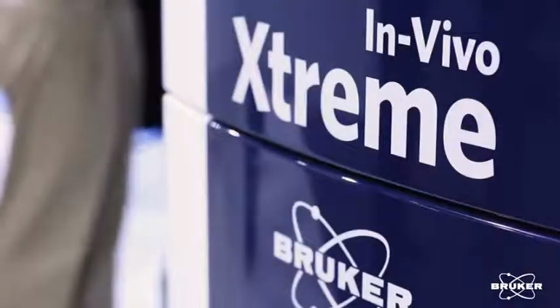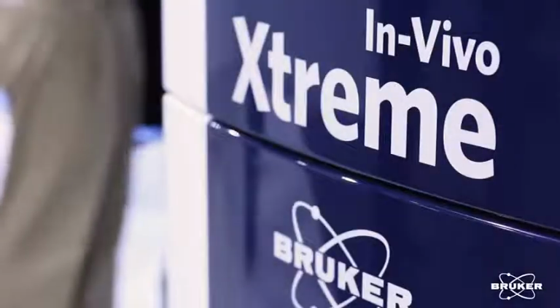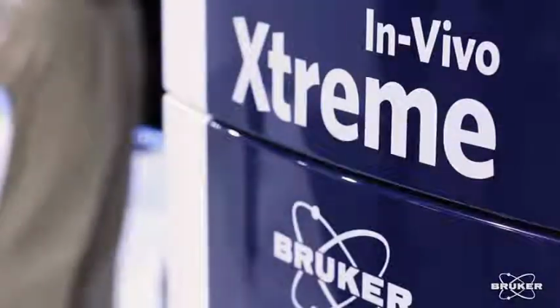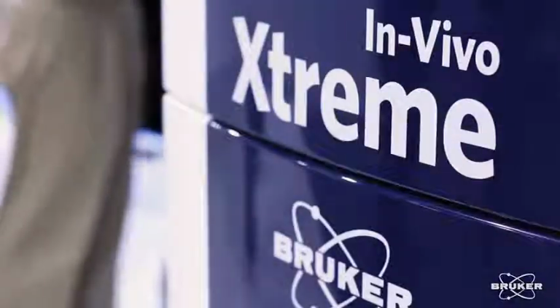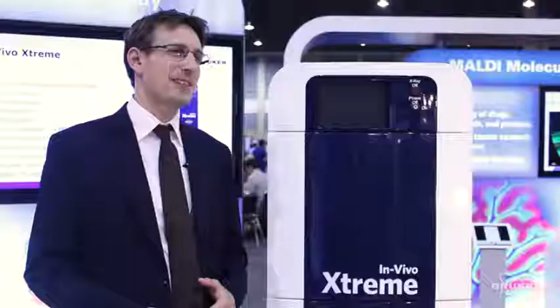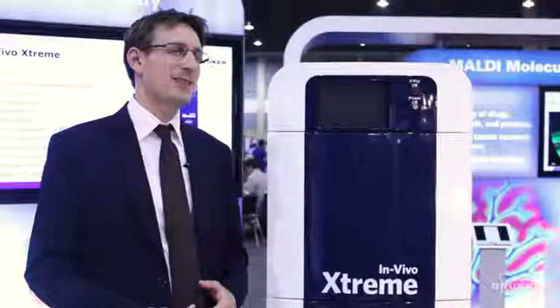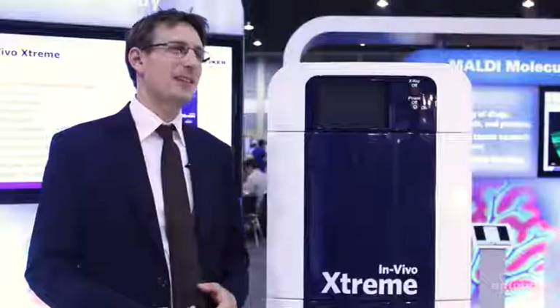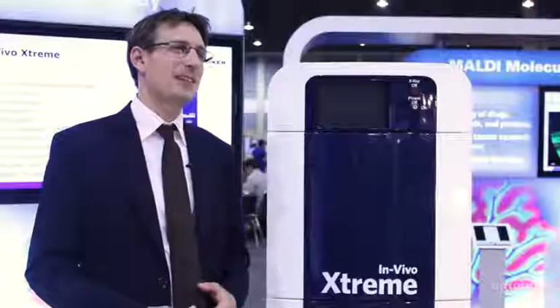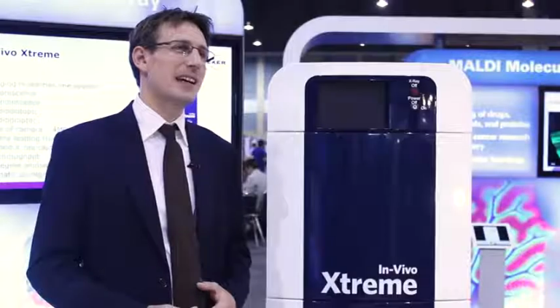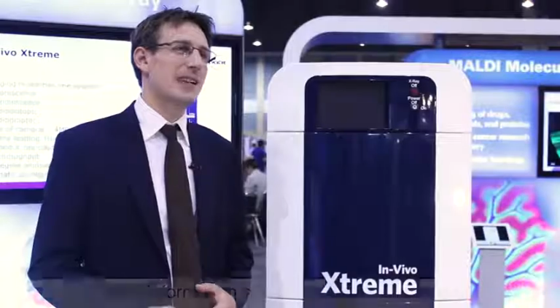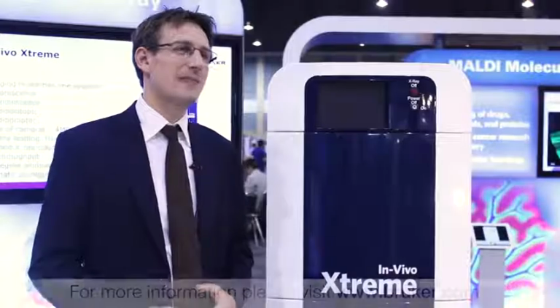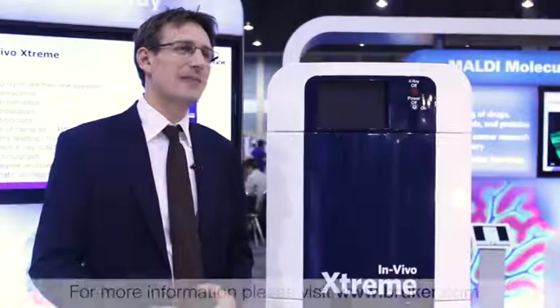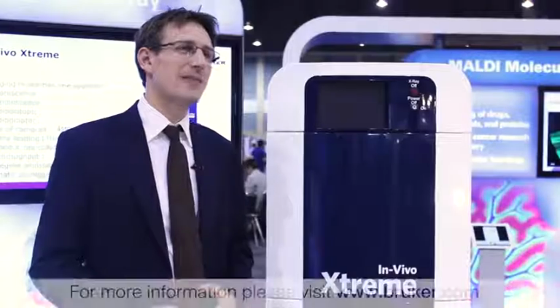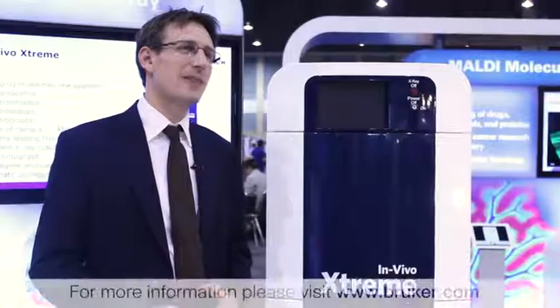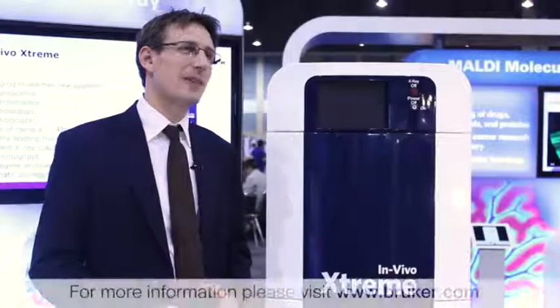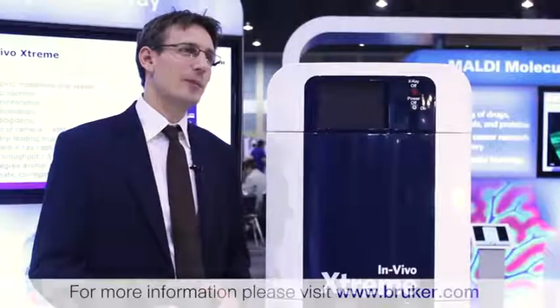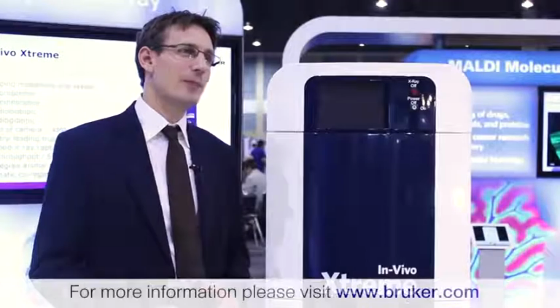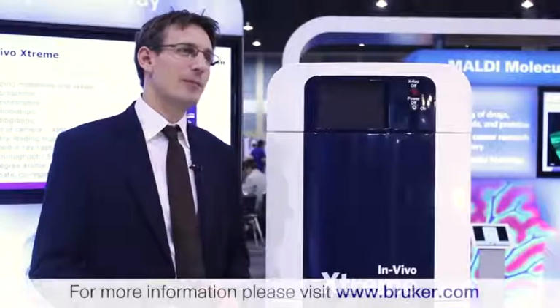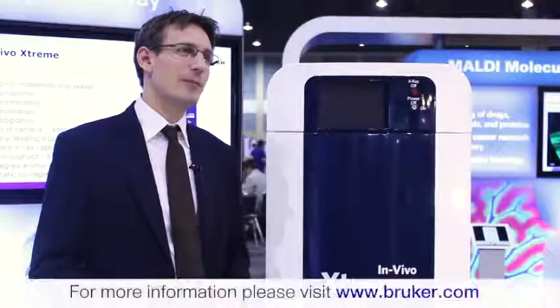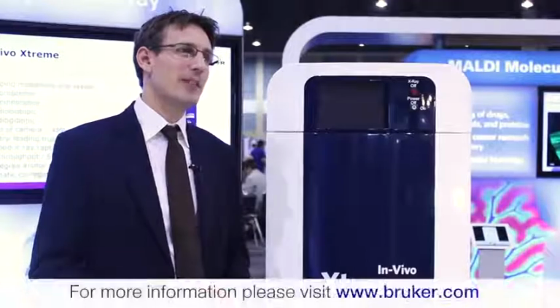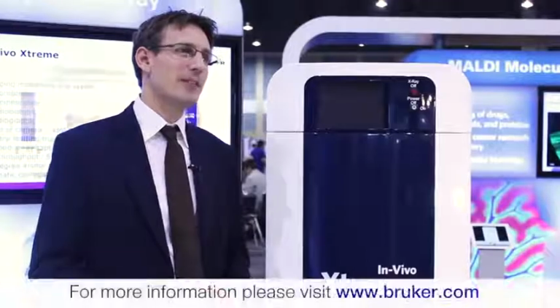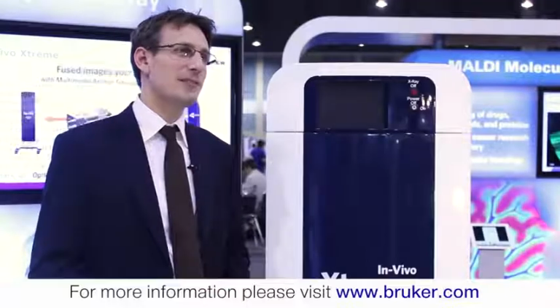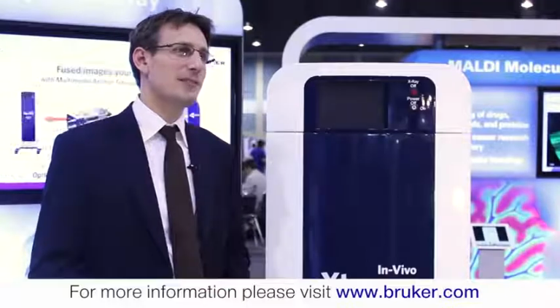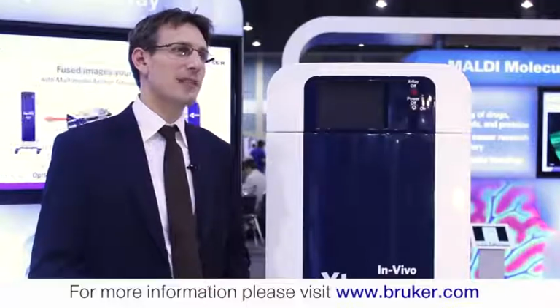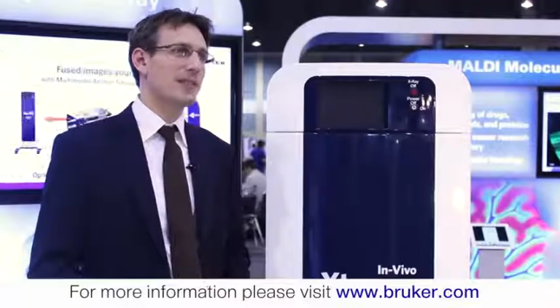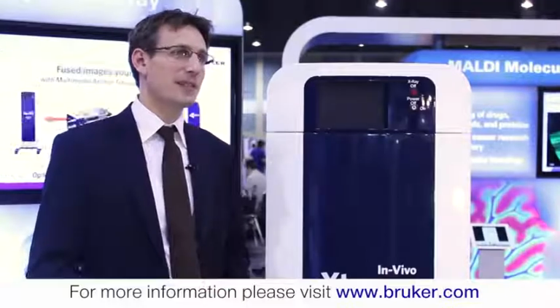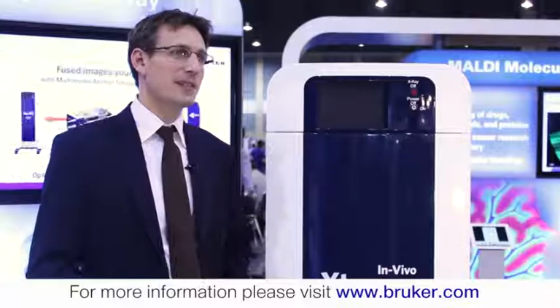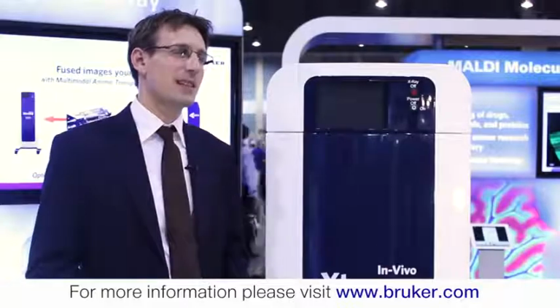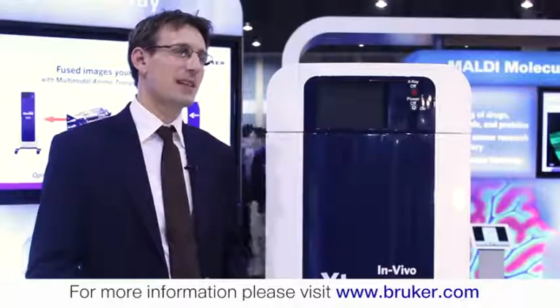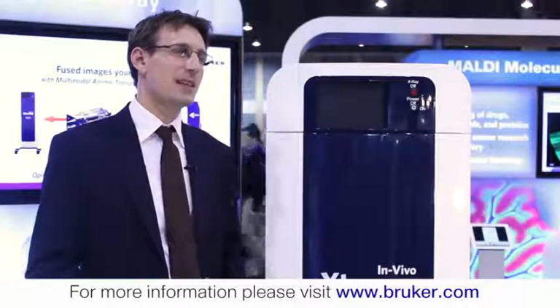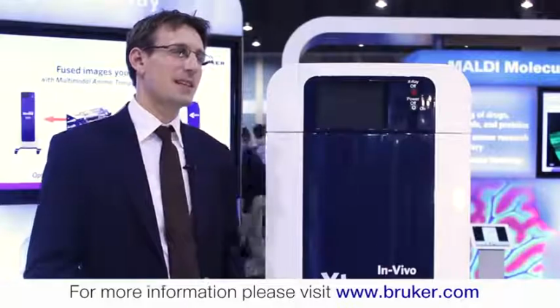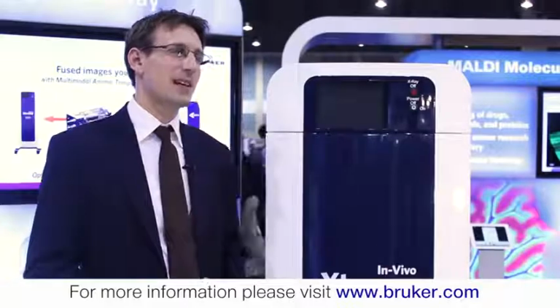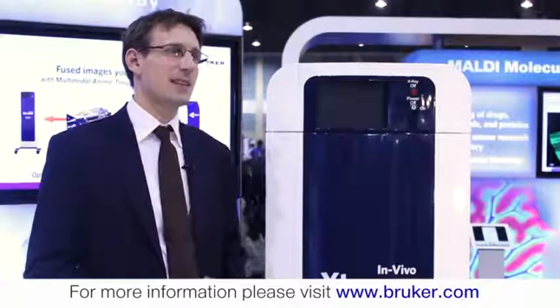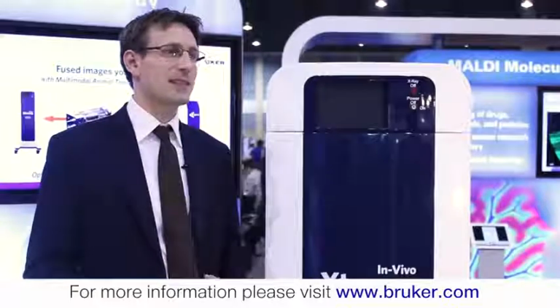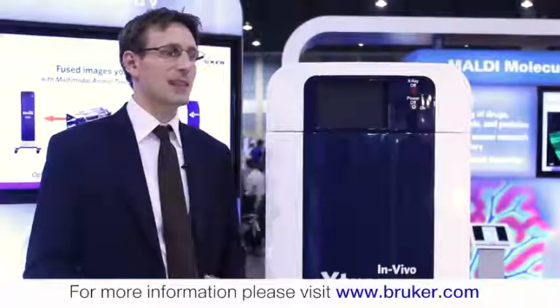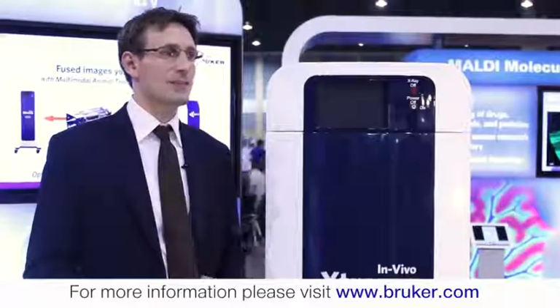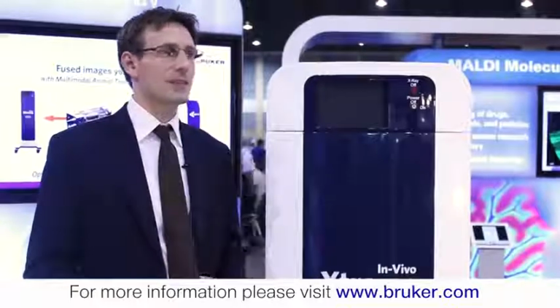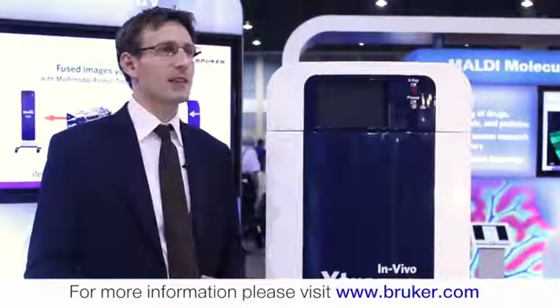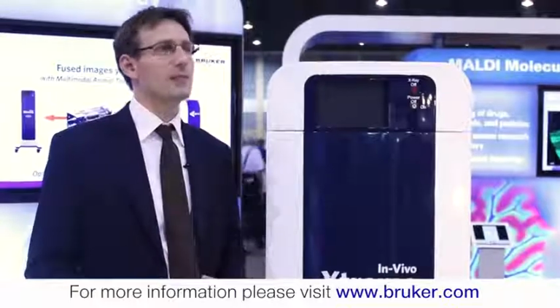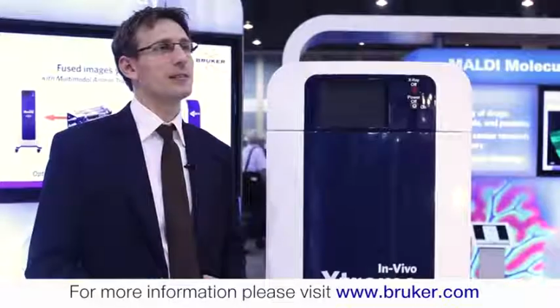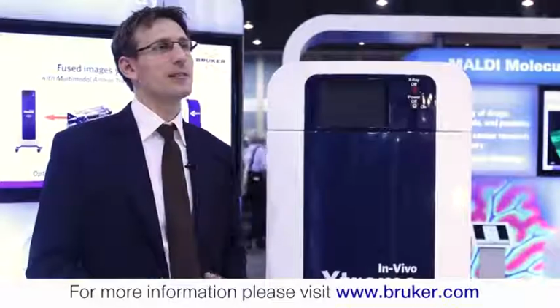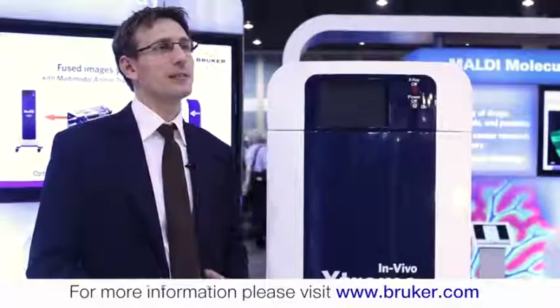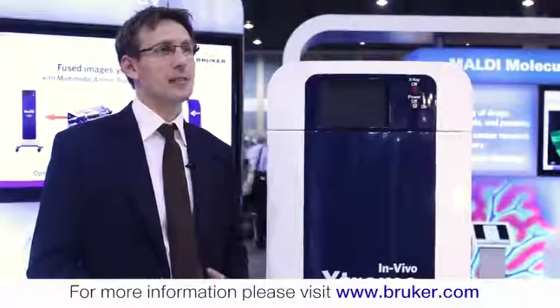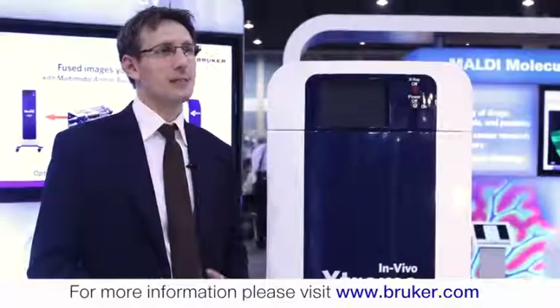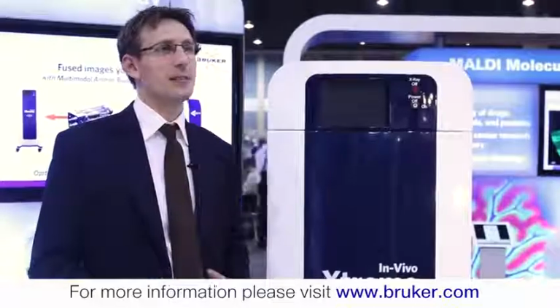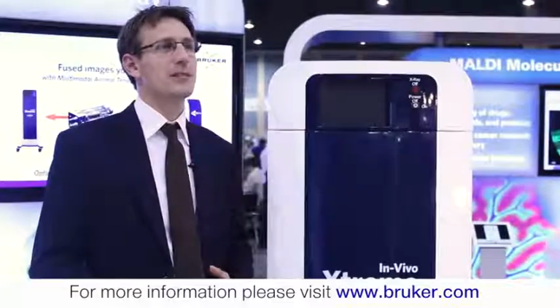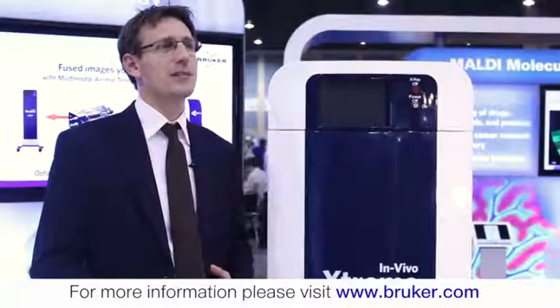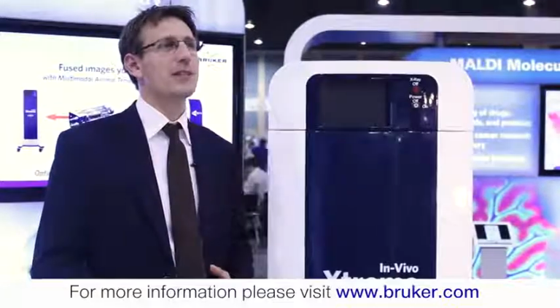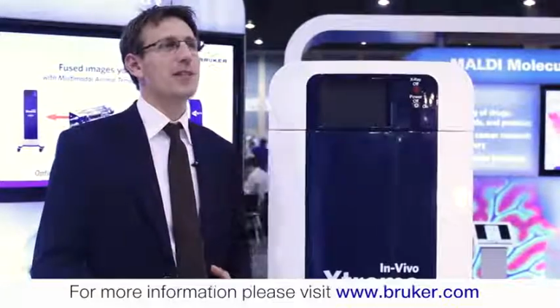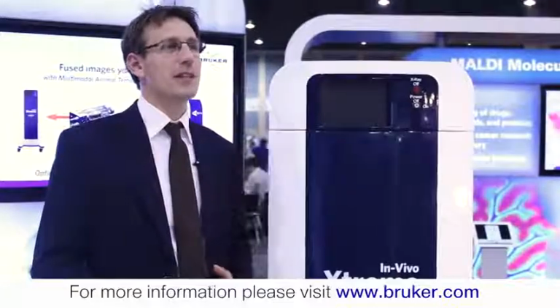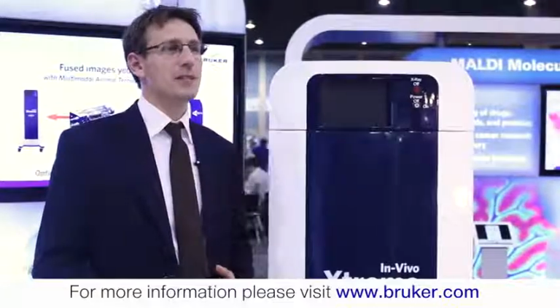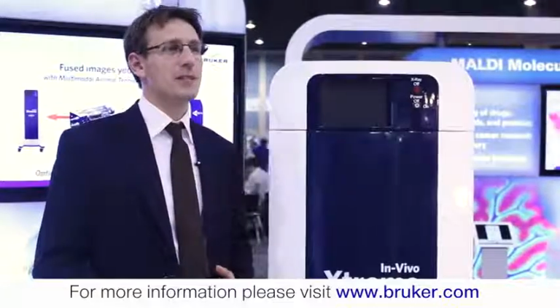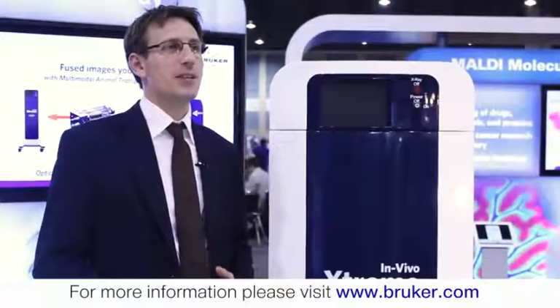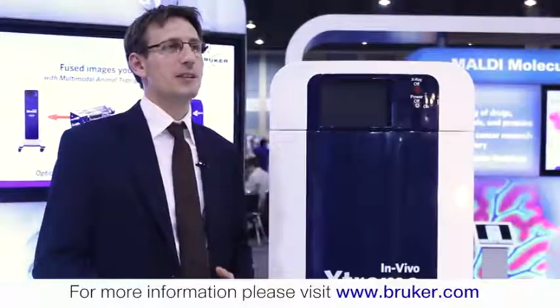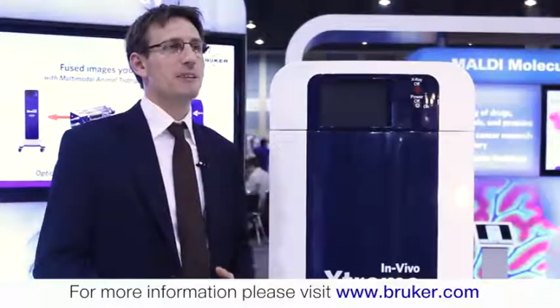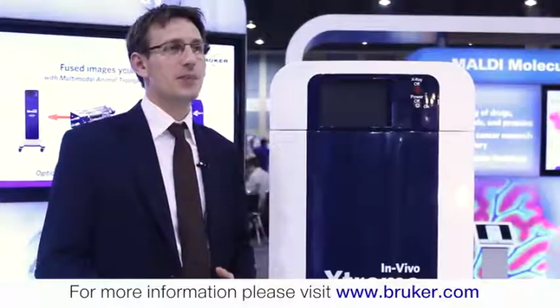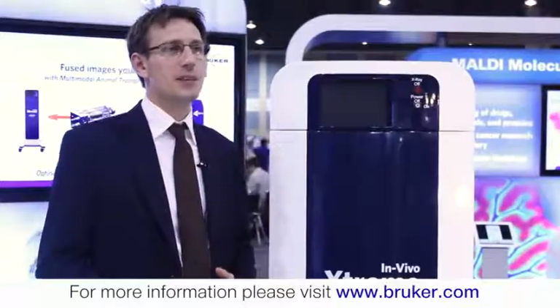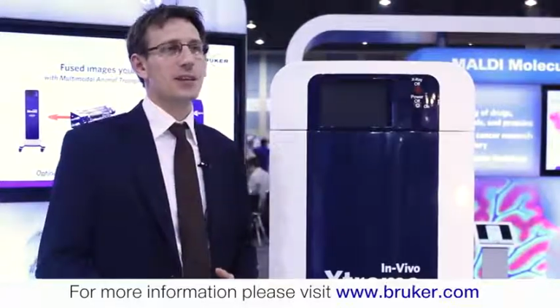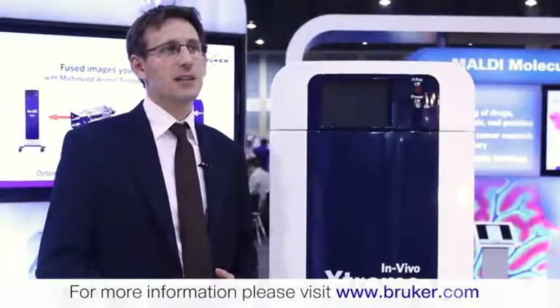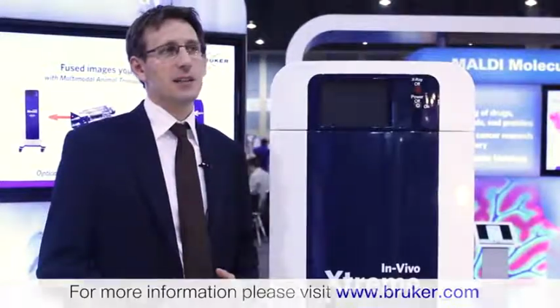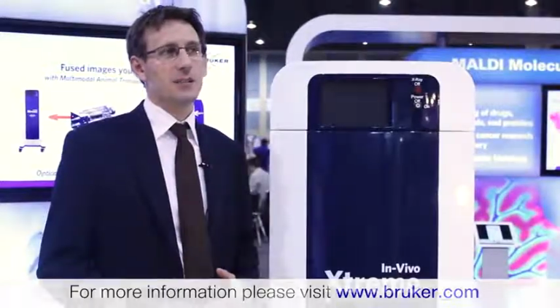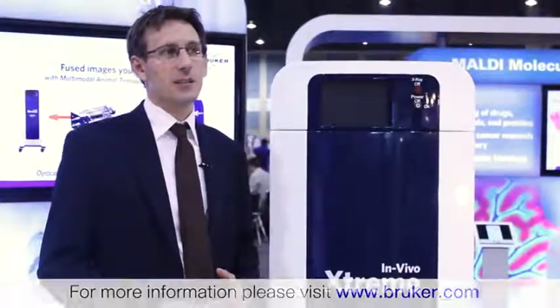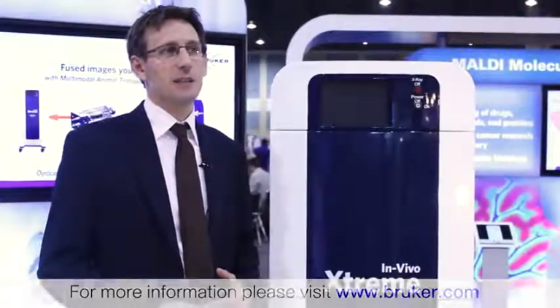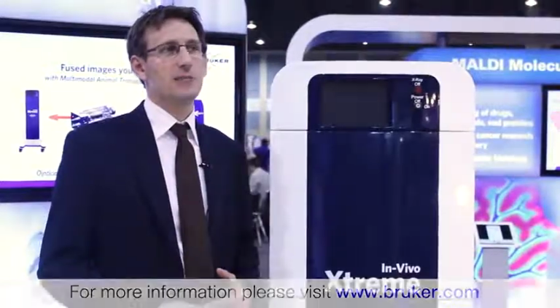Thanks for your time. For more information, please visit us at www.bruker.com.